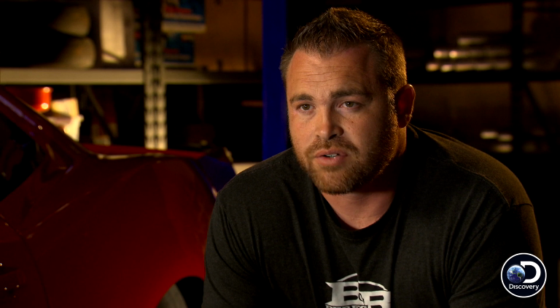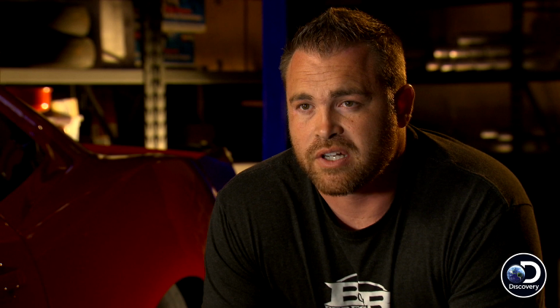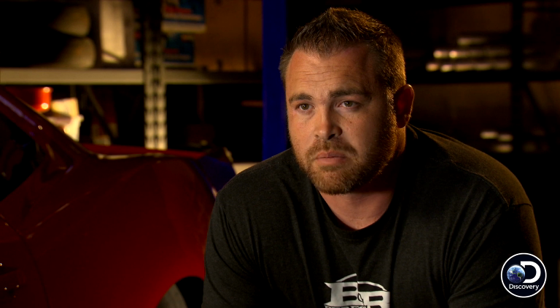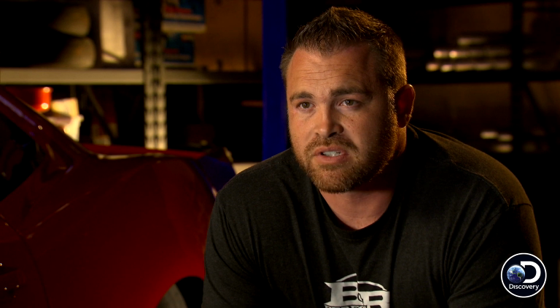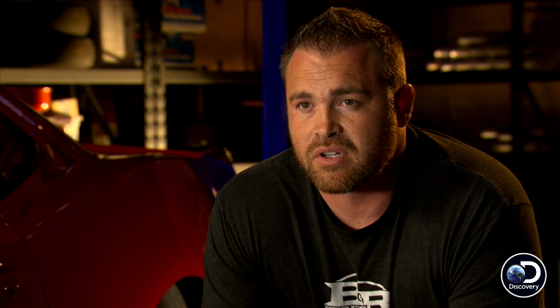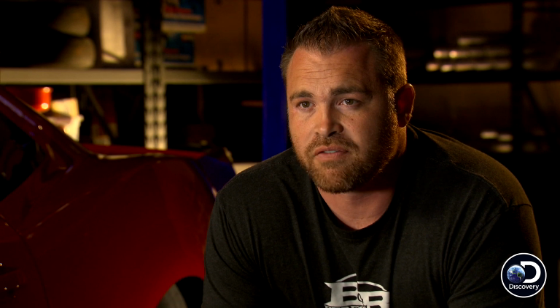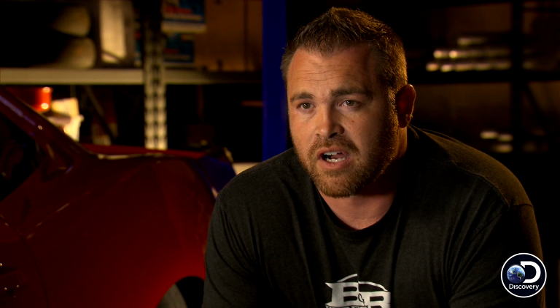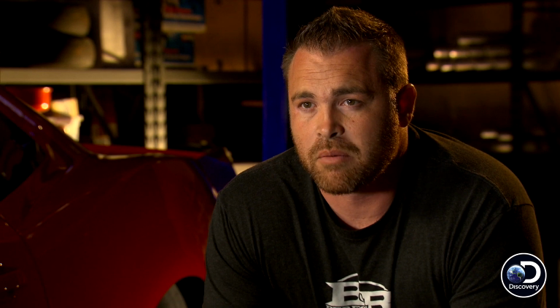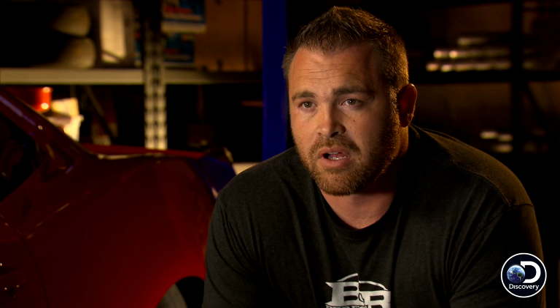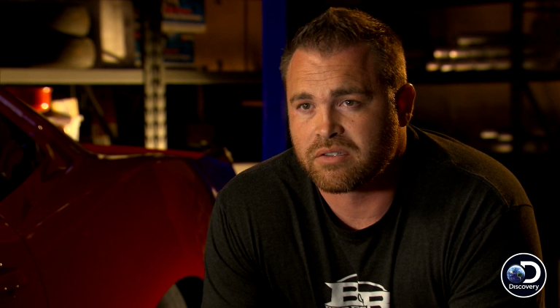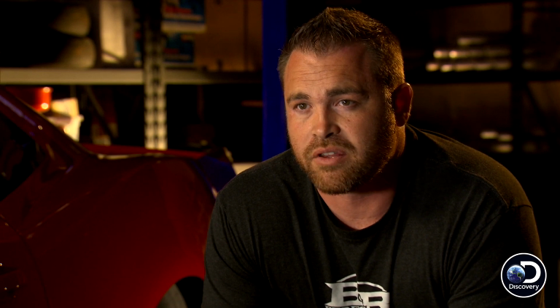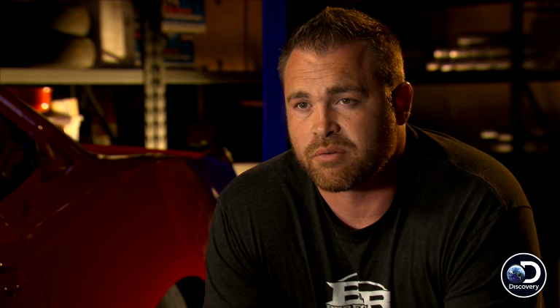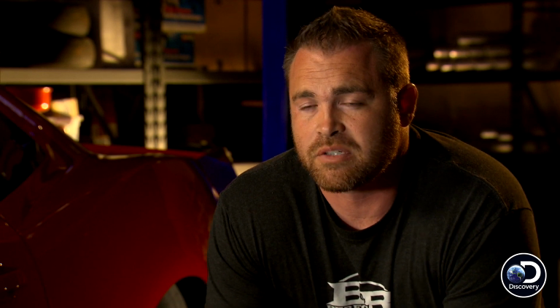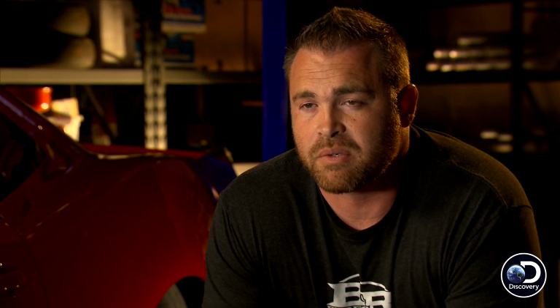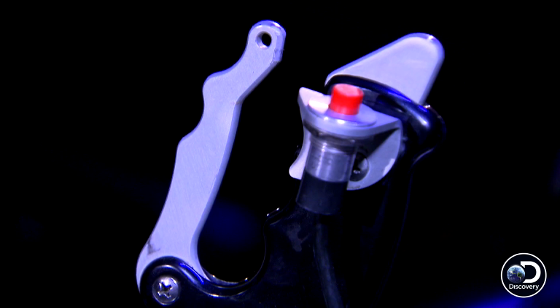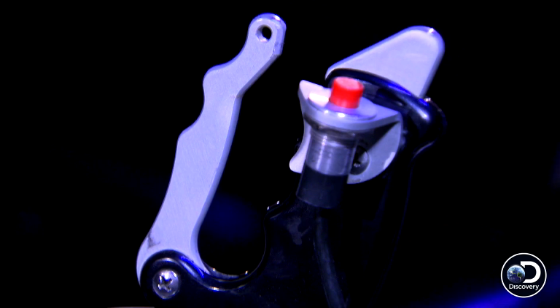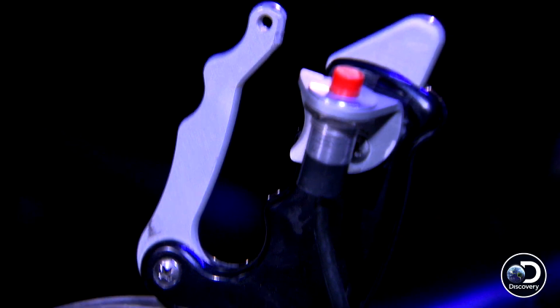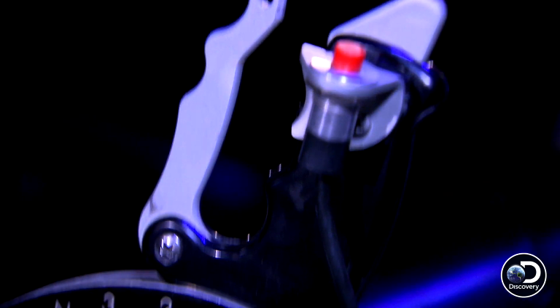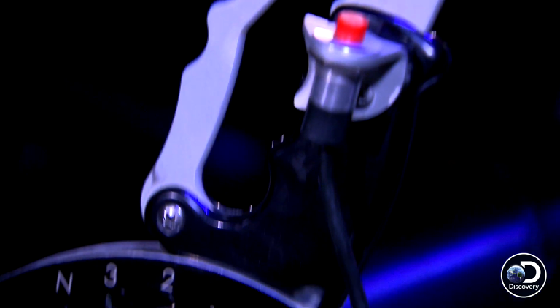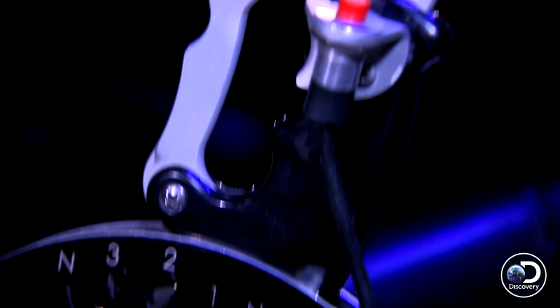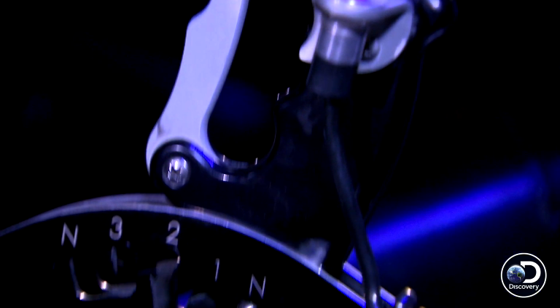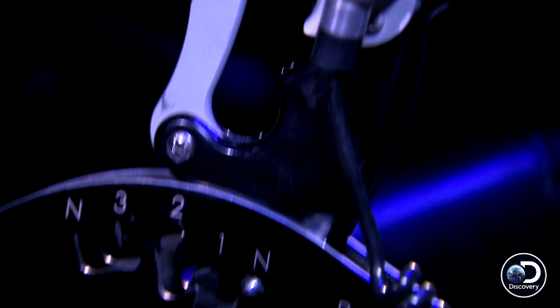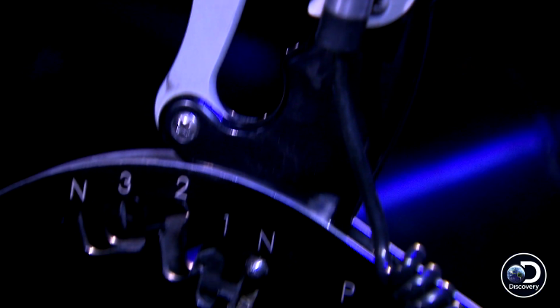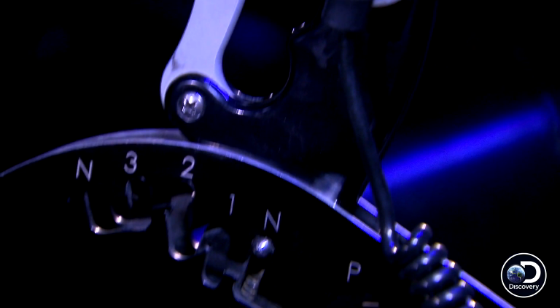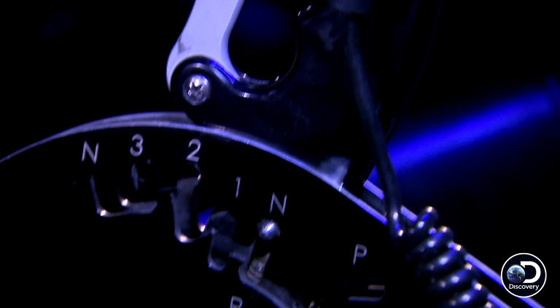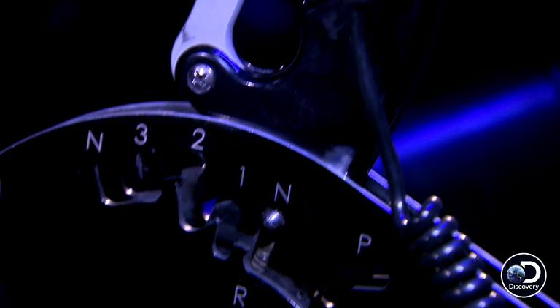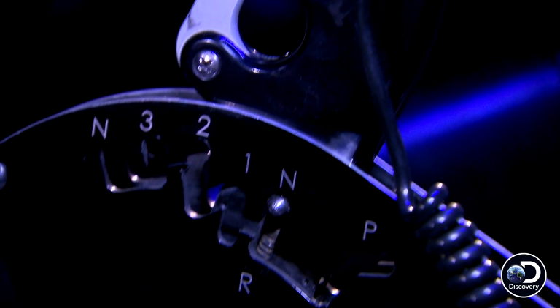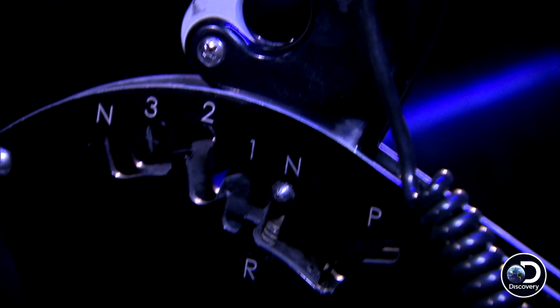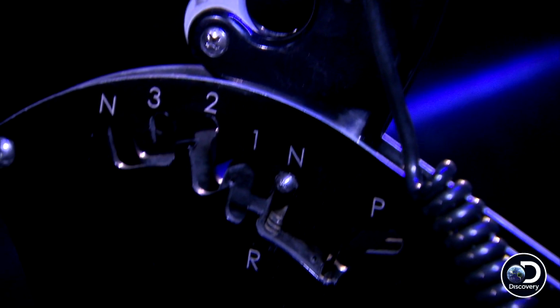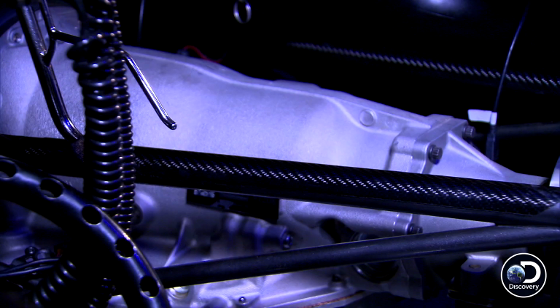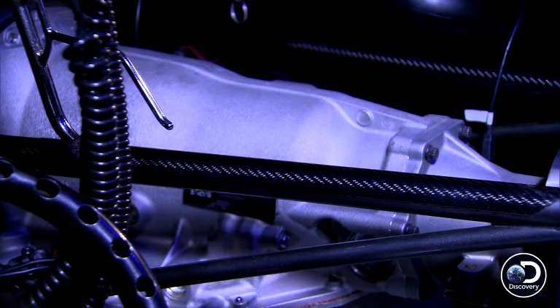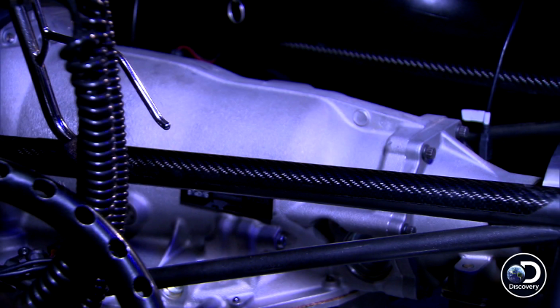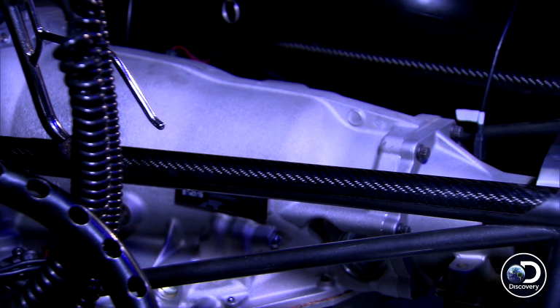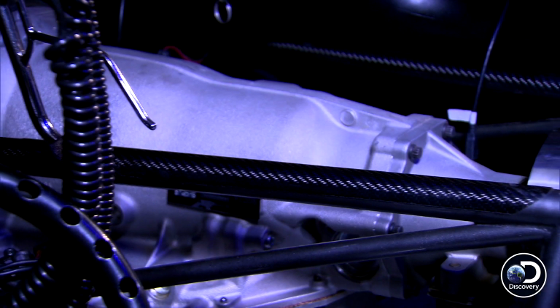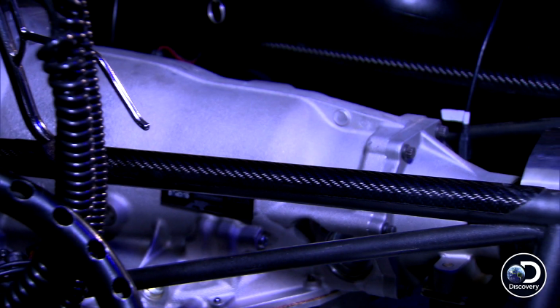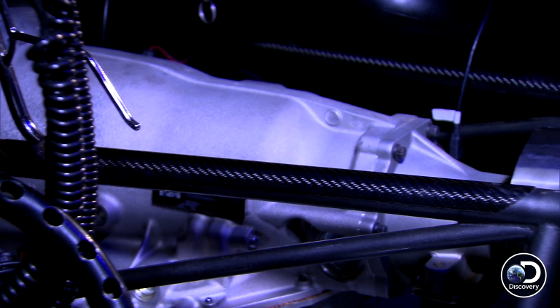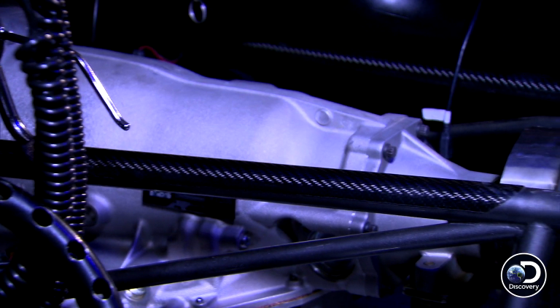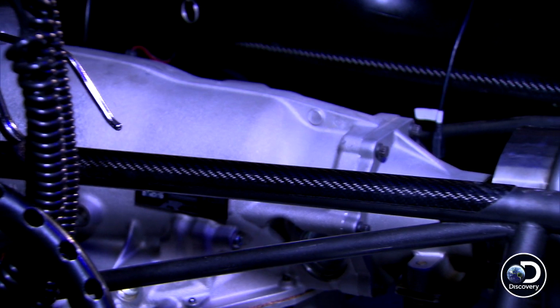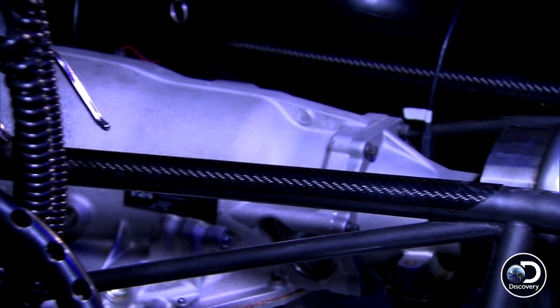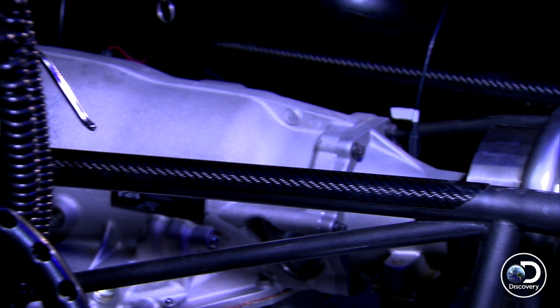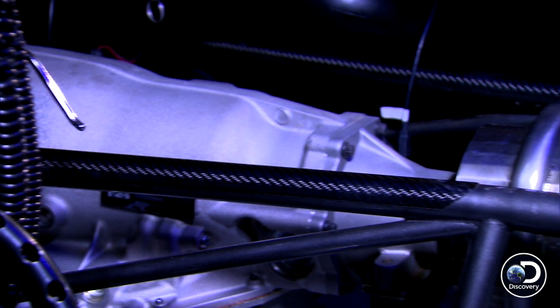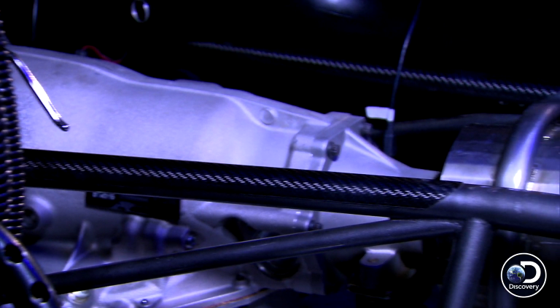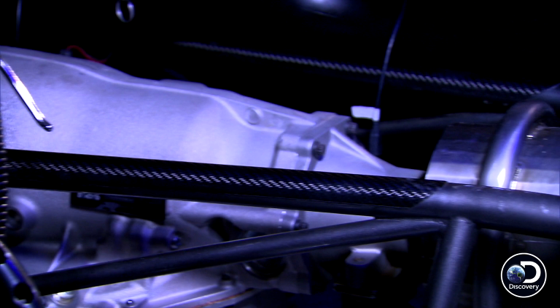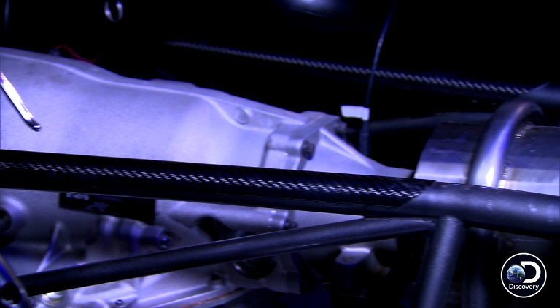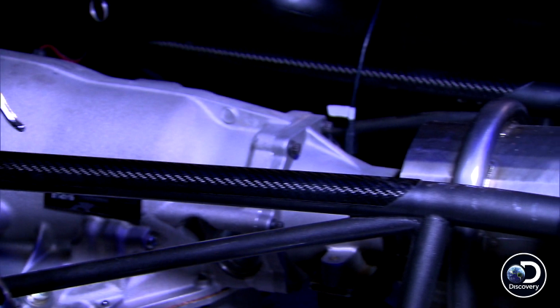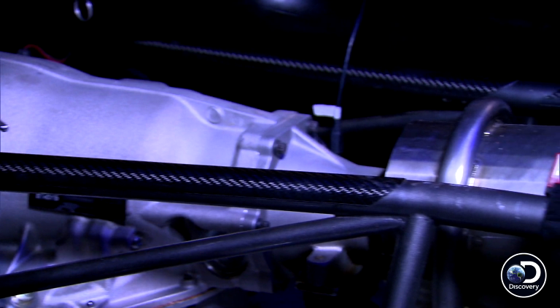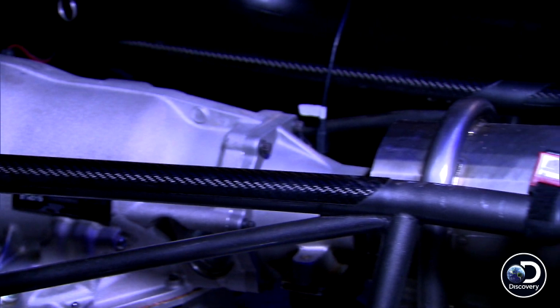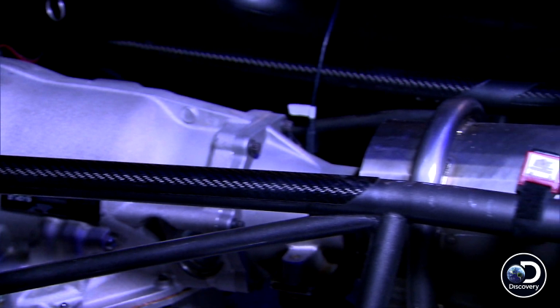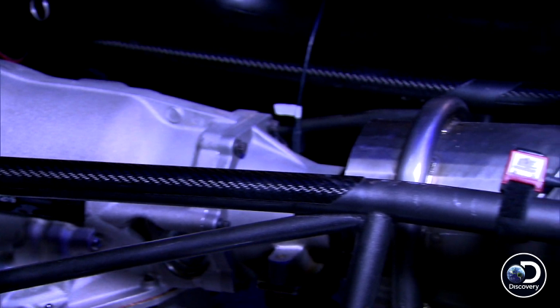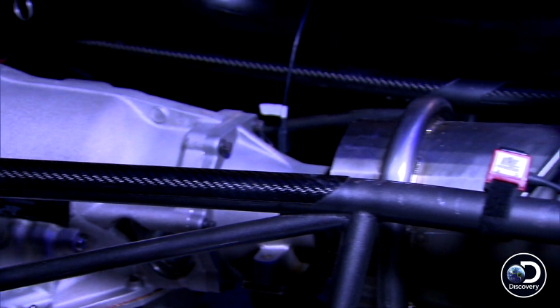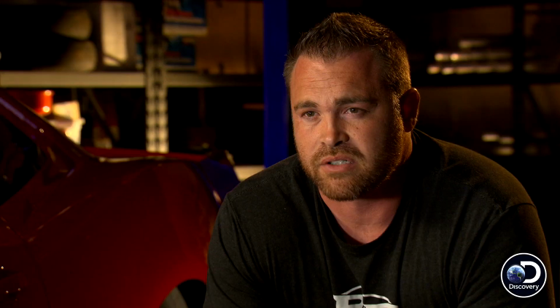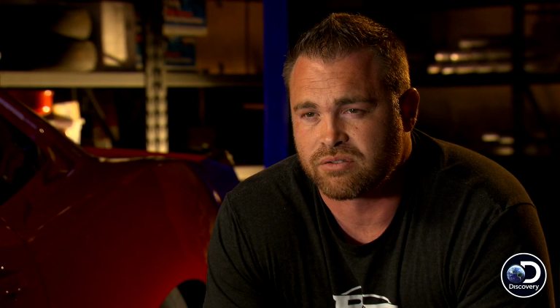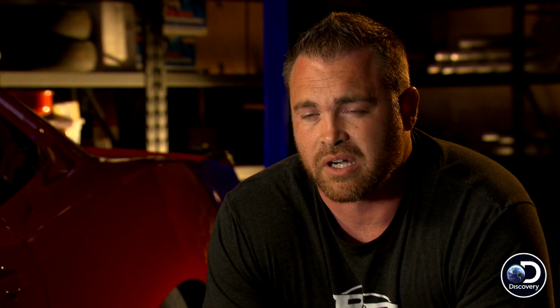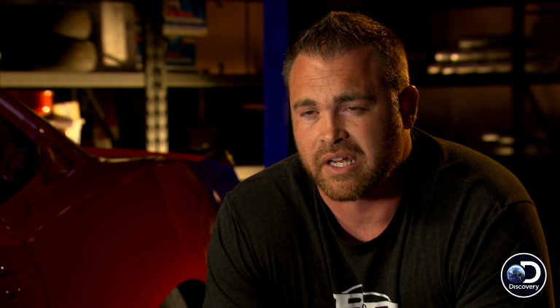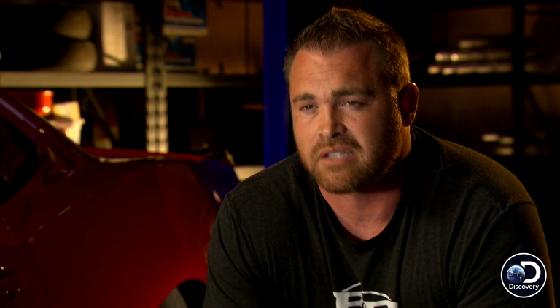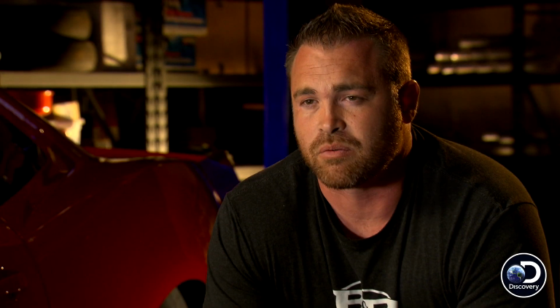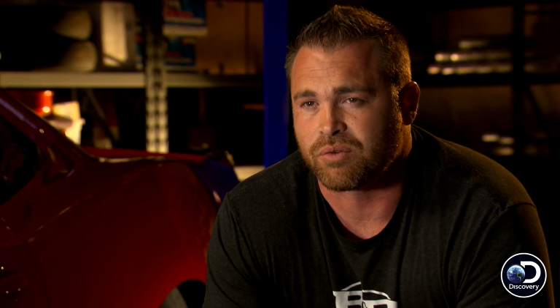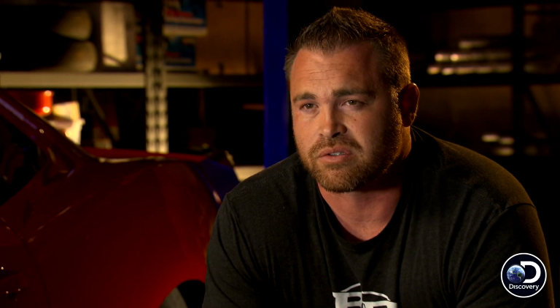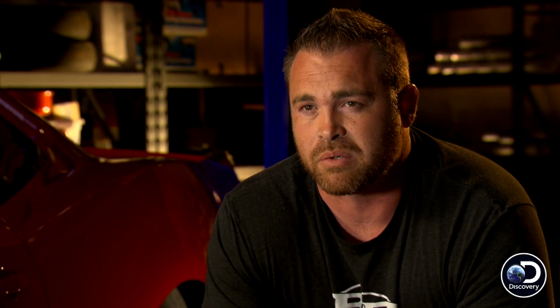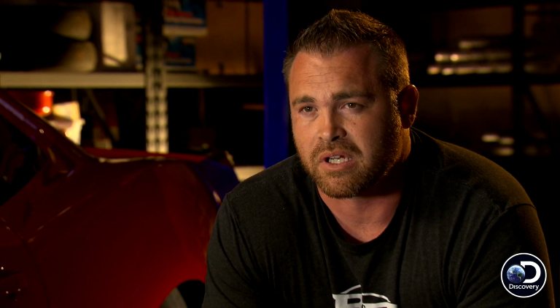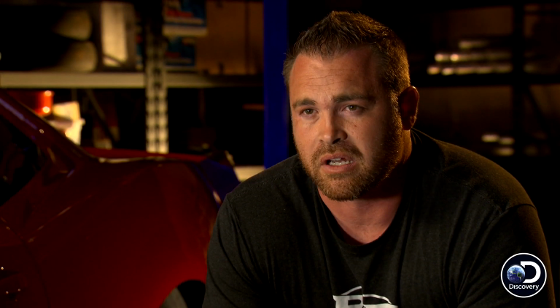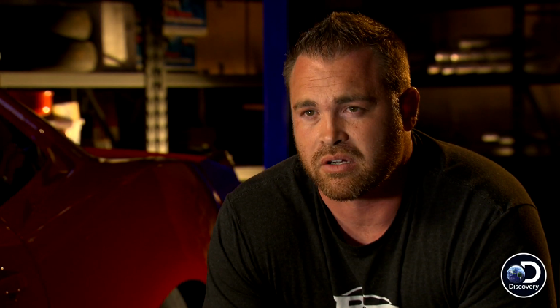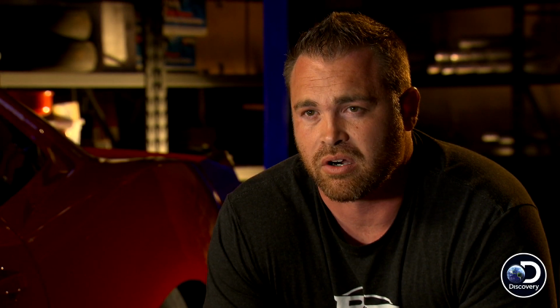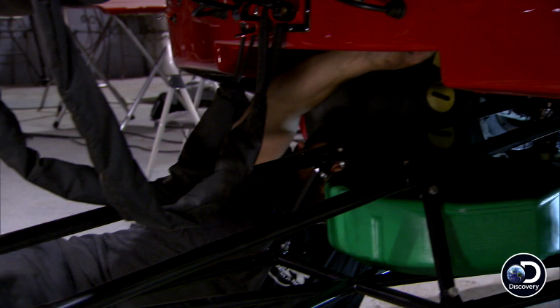The transmission on the Fireball is a three-speed Turbo 400. We changed from a two-speed at the racetrack to a three-speed on the street to try to gain some wheel speed out of the car.